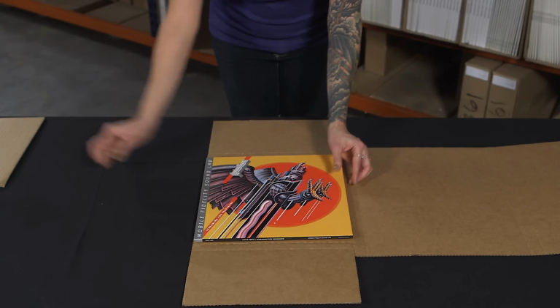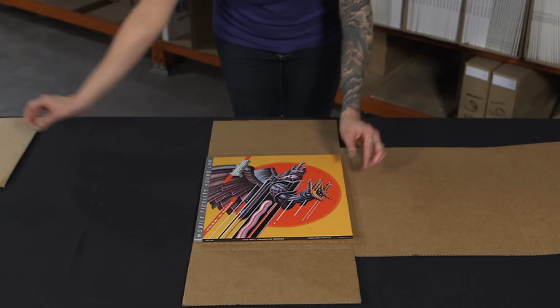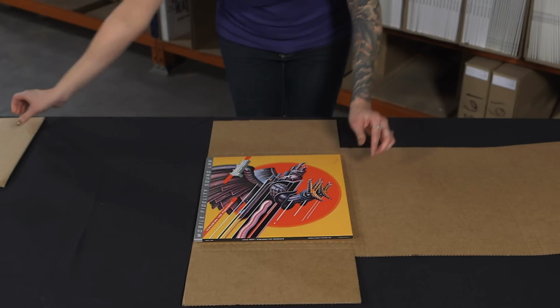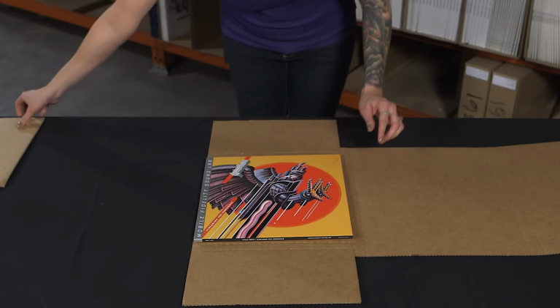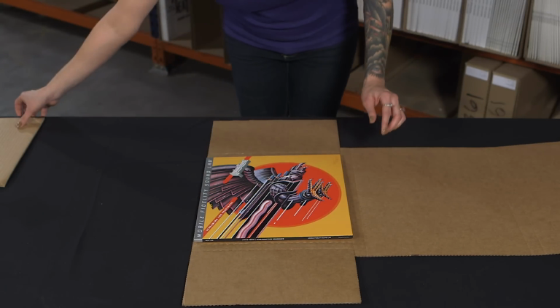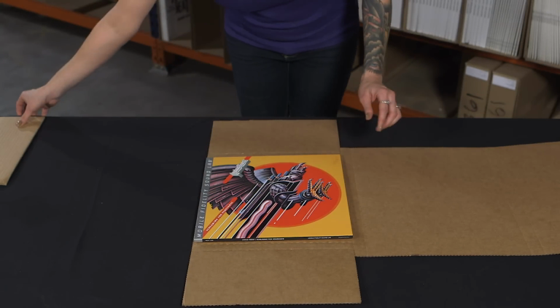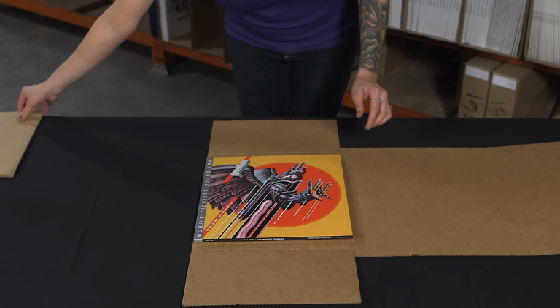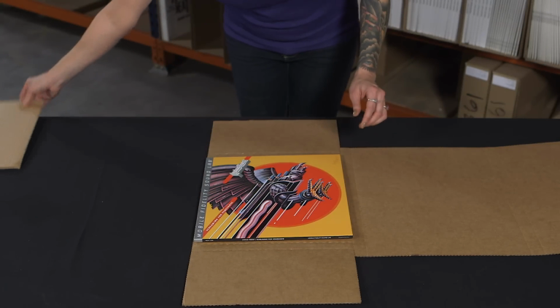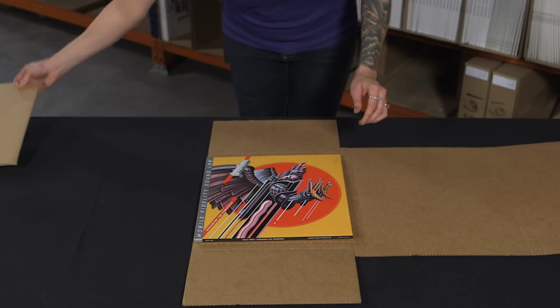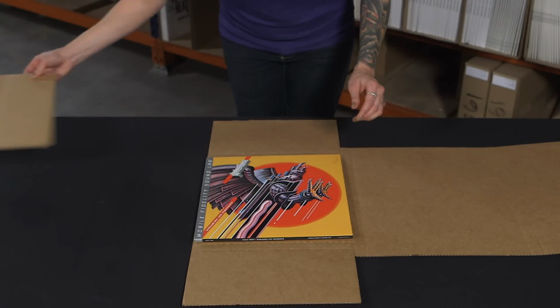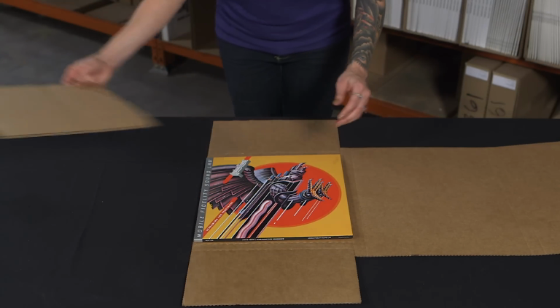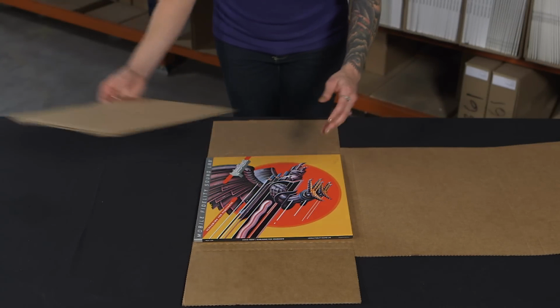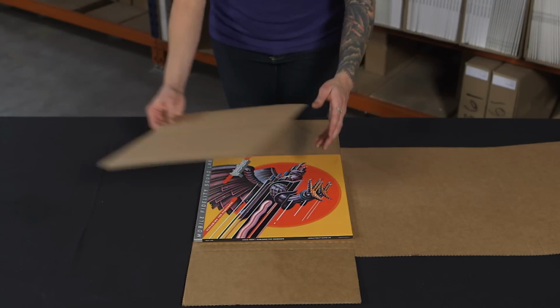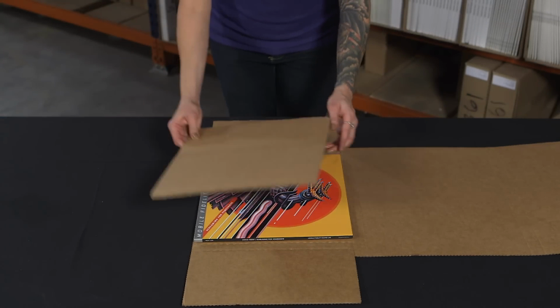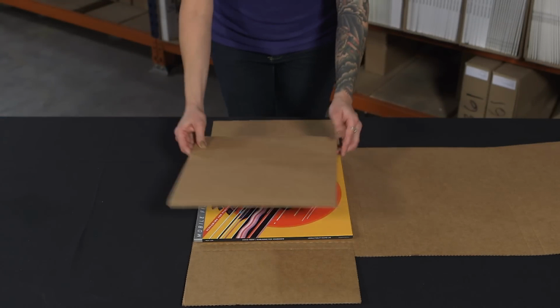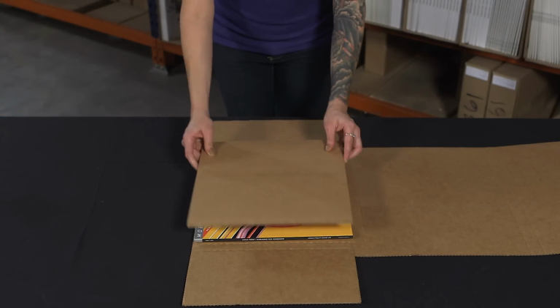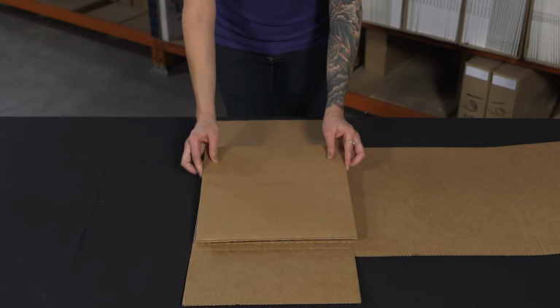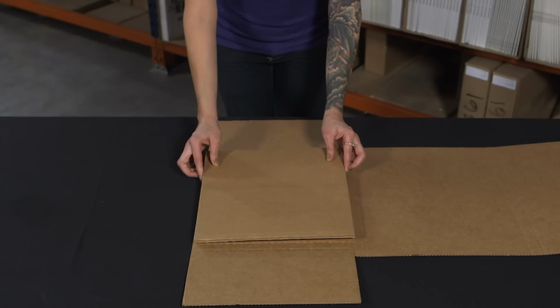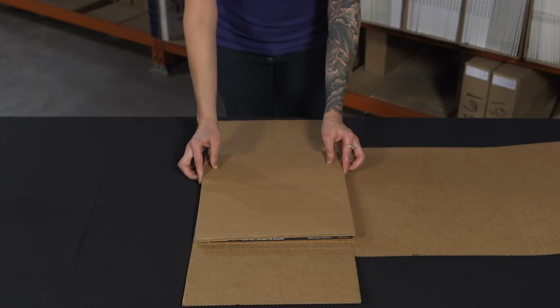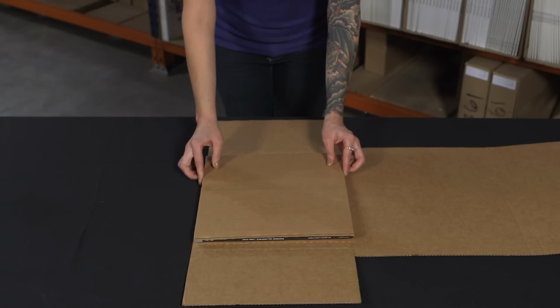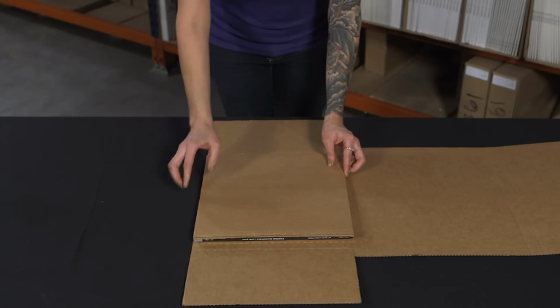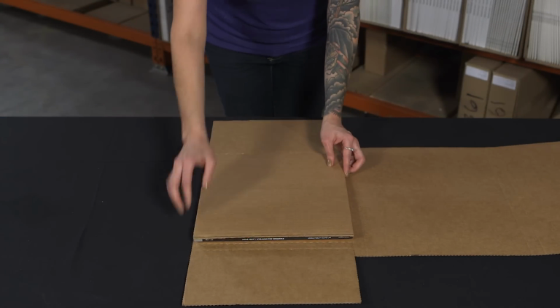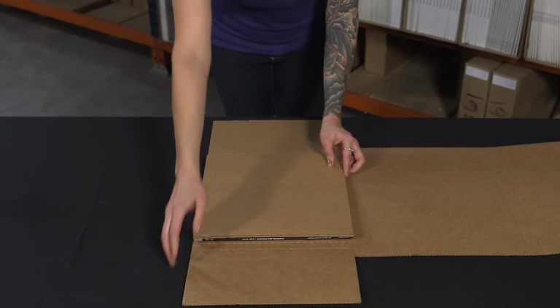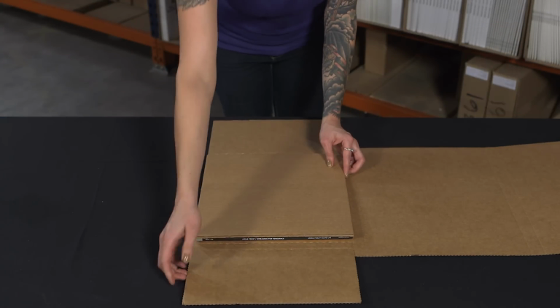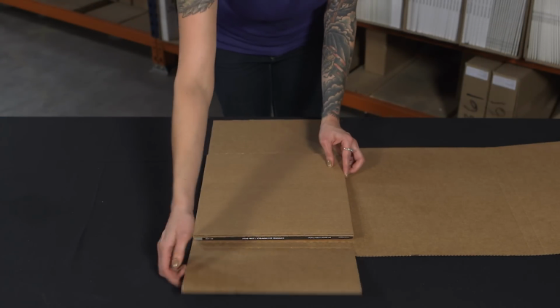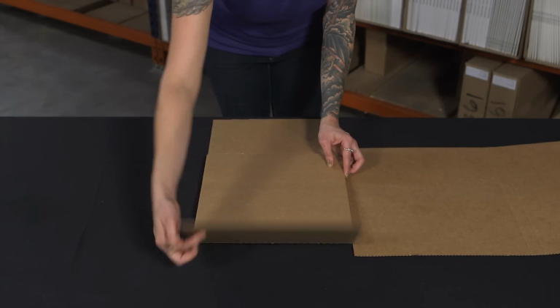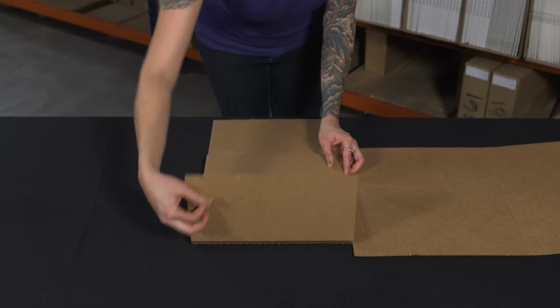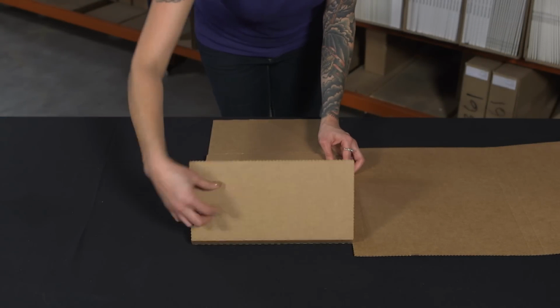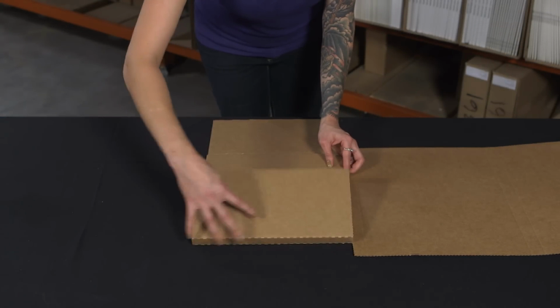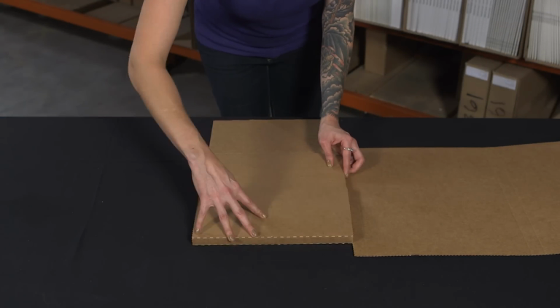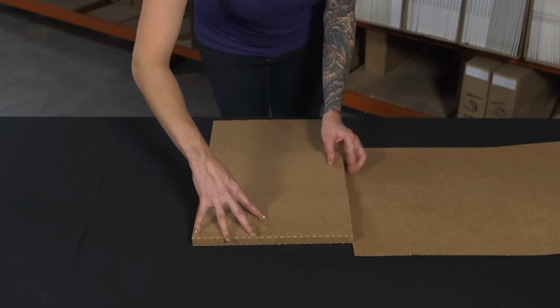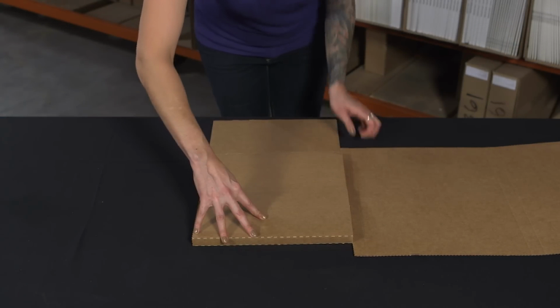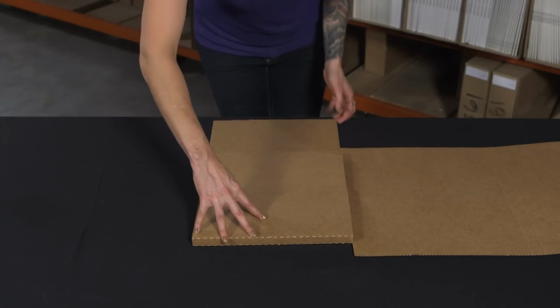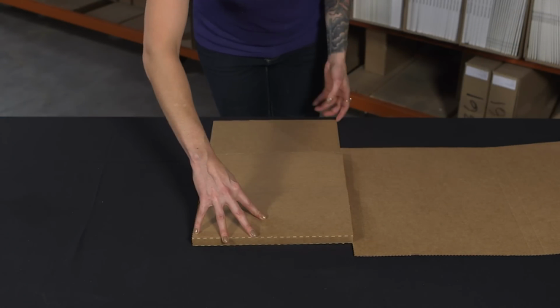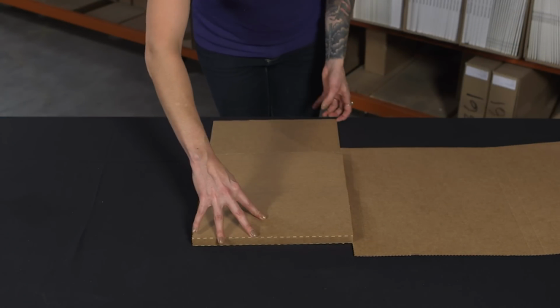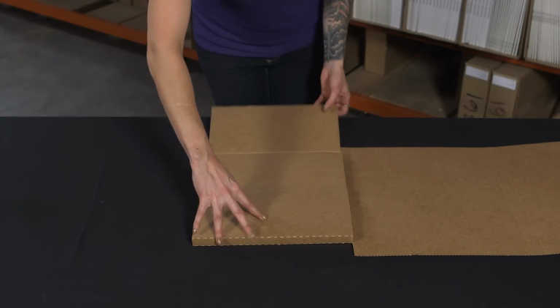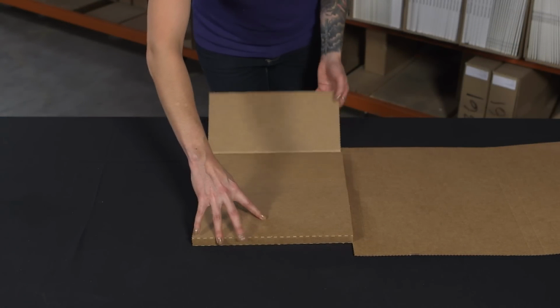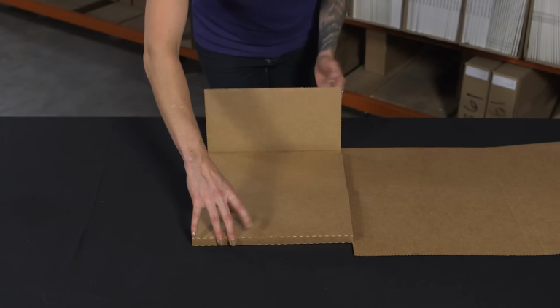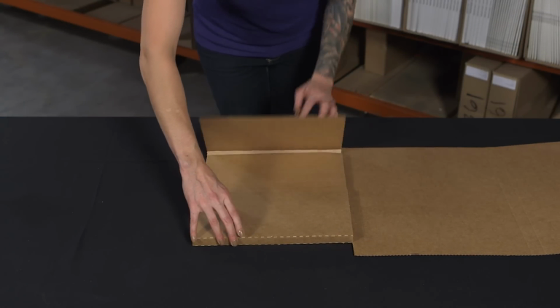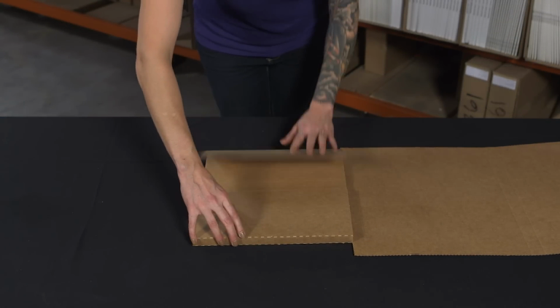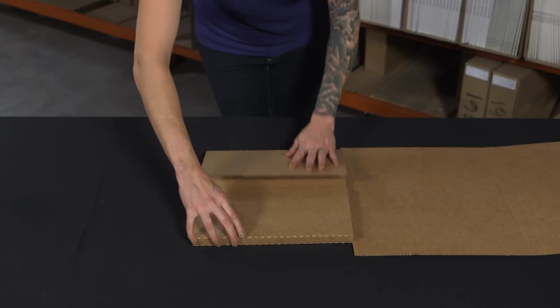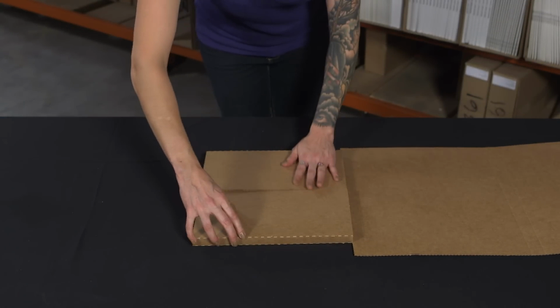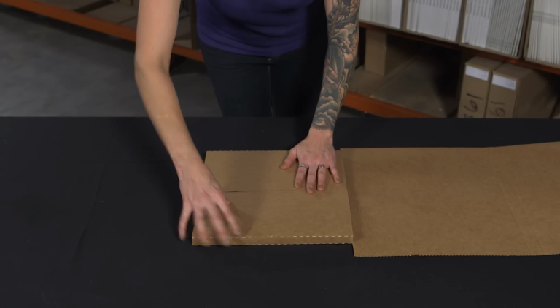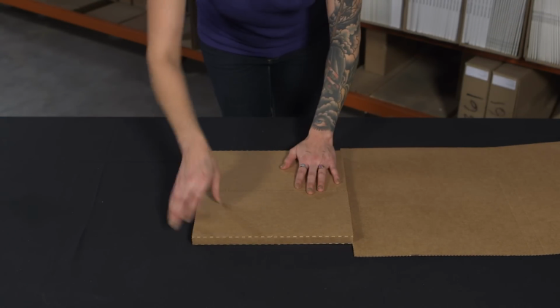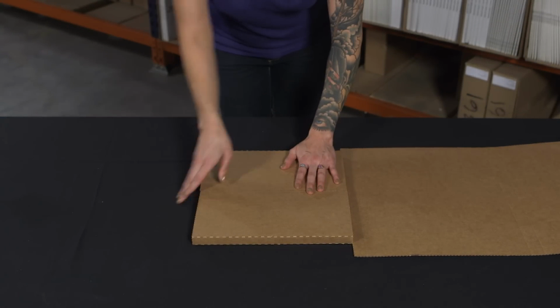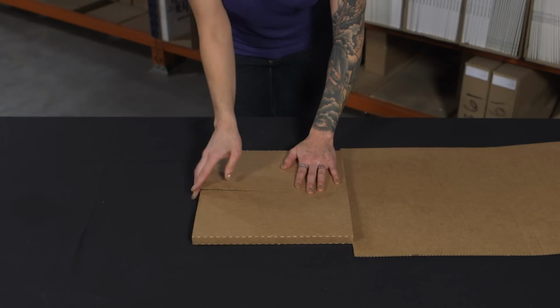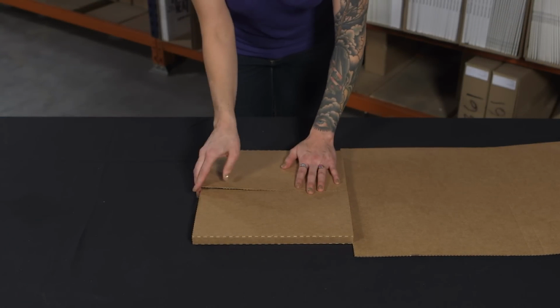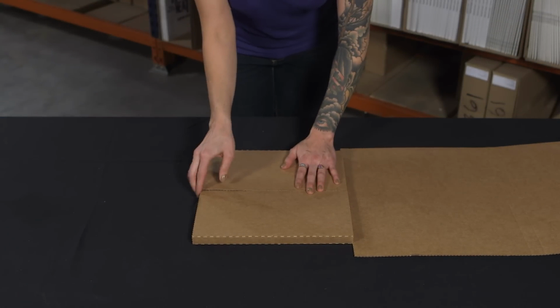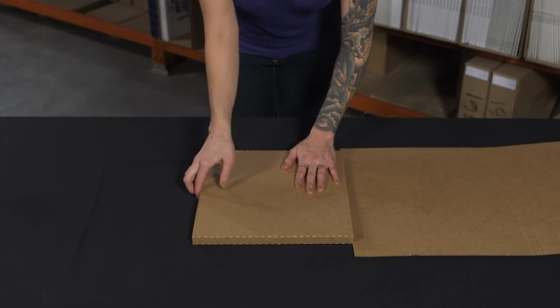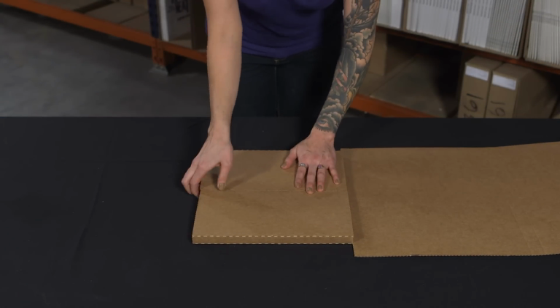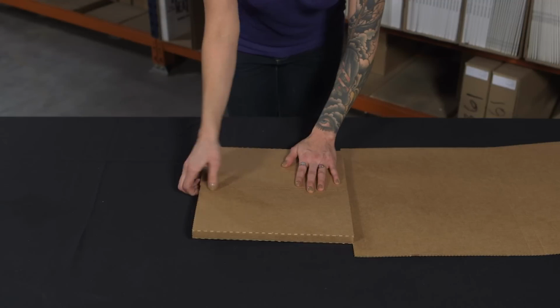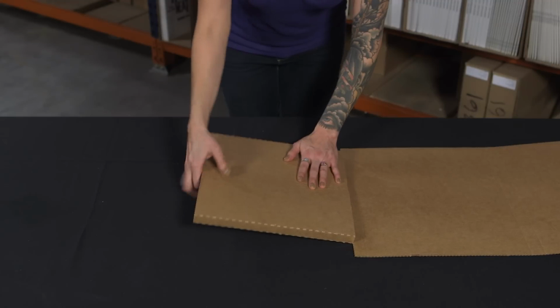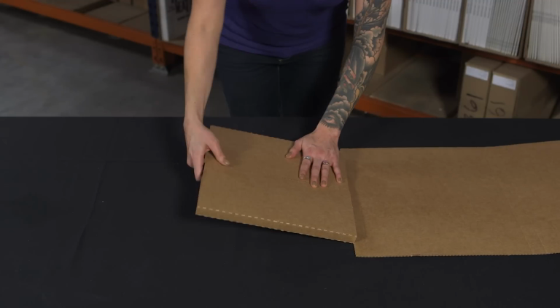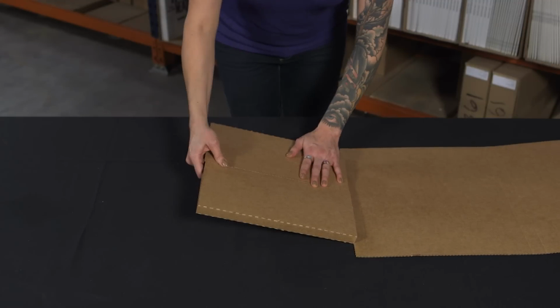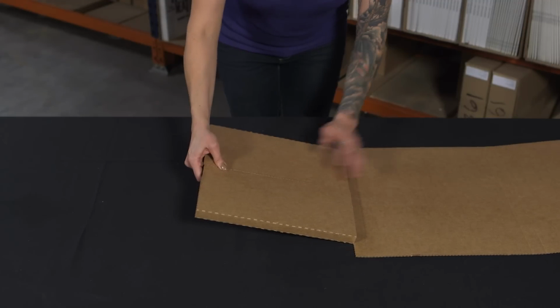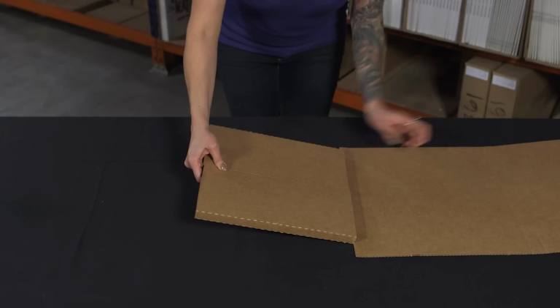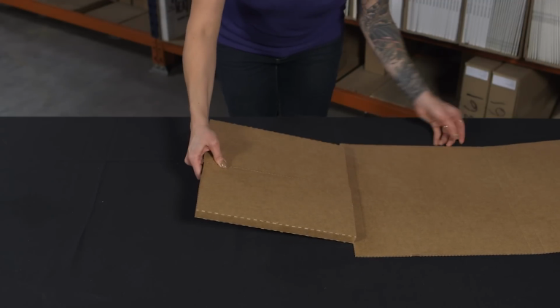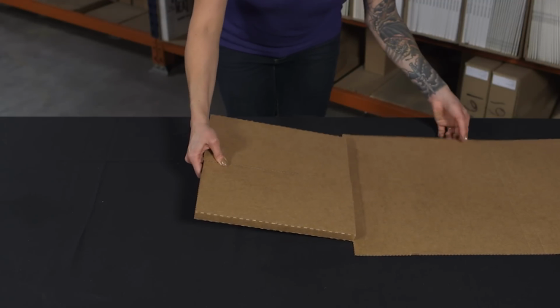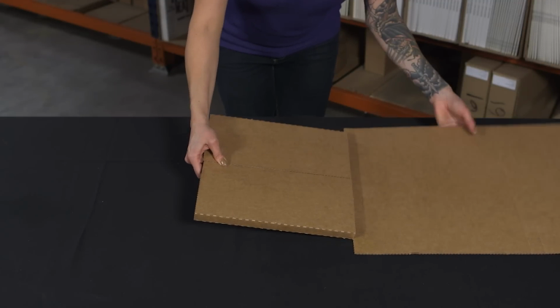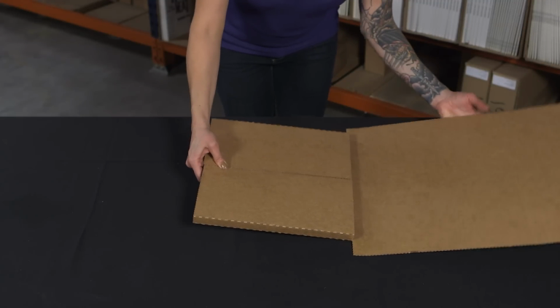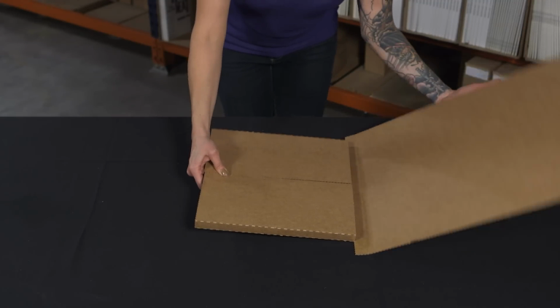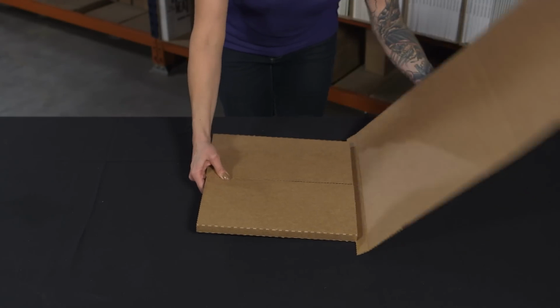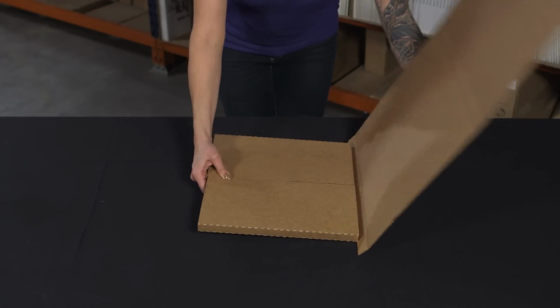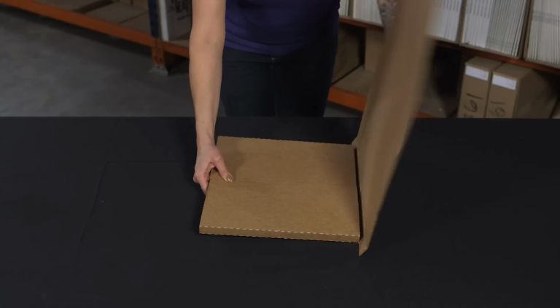Small orders are packaged in our single LP boxes, which include 1 inch edge protection to prevent mishandling that may come upon your order in transit.